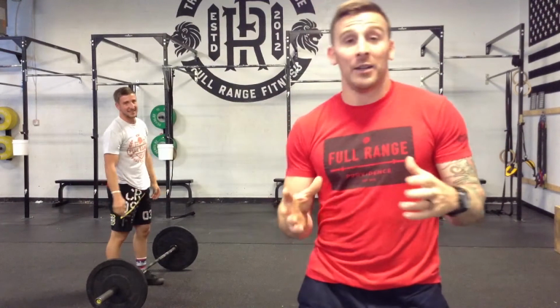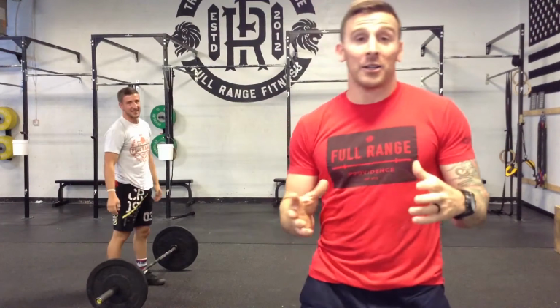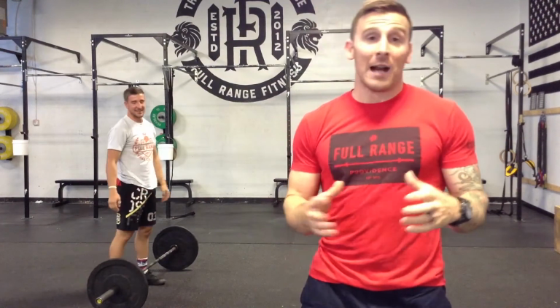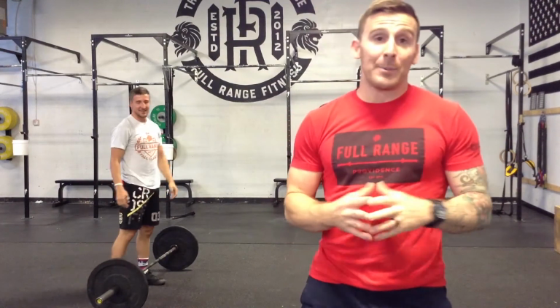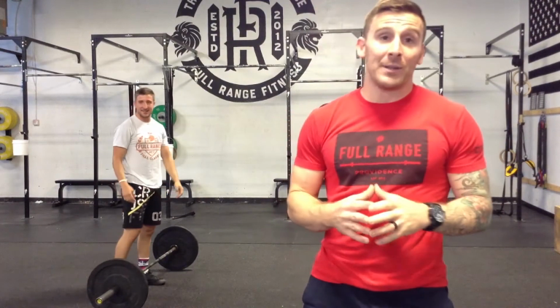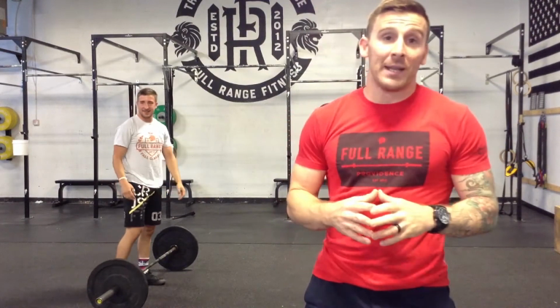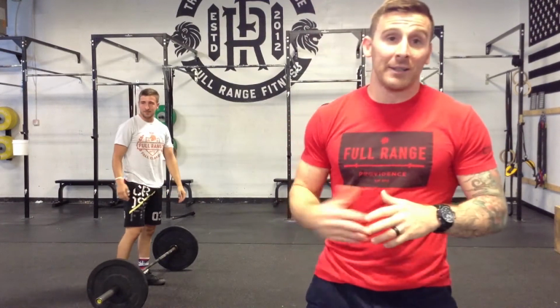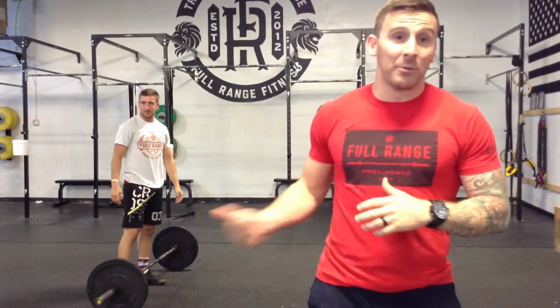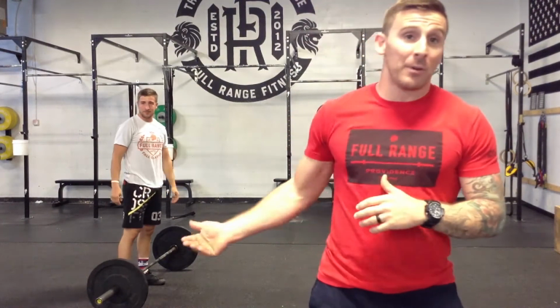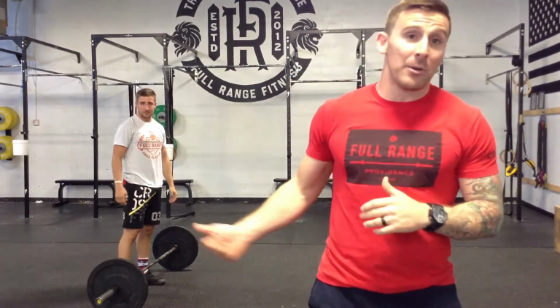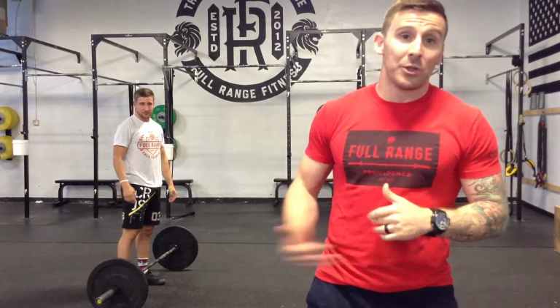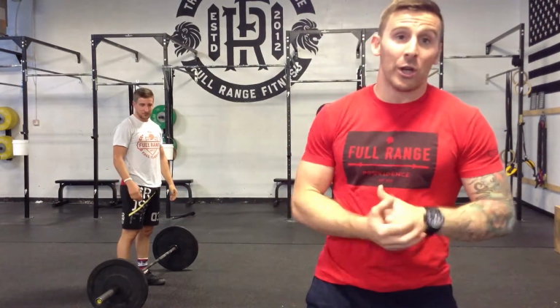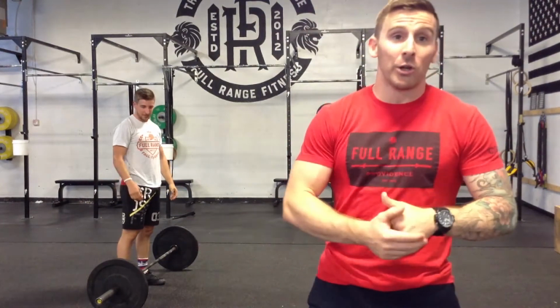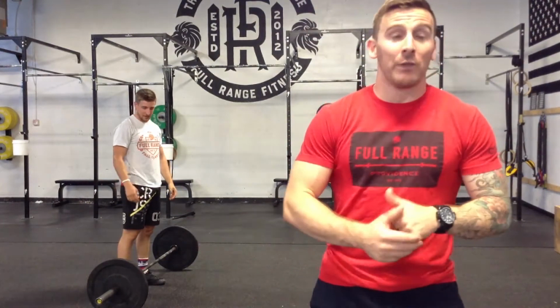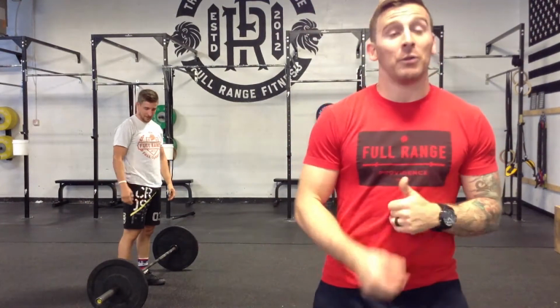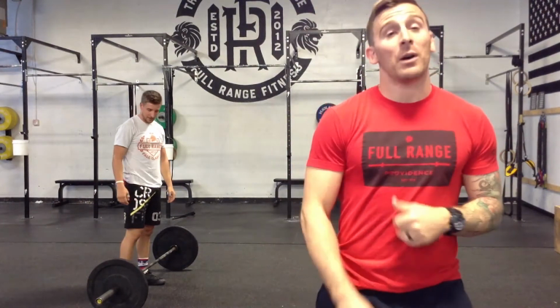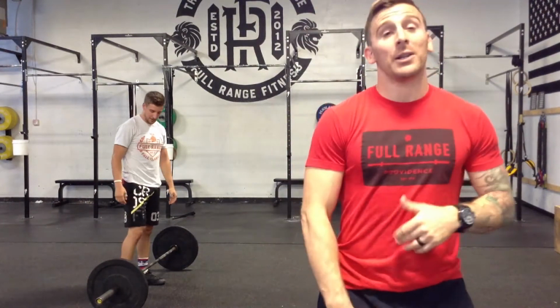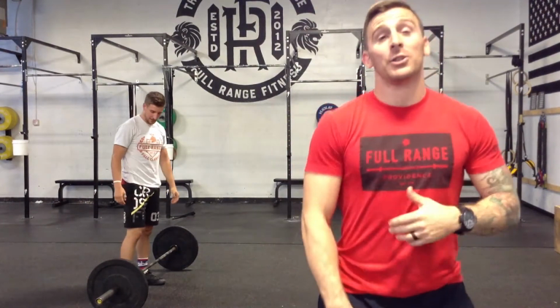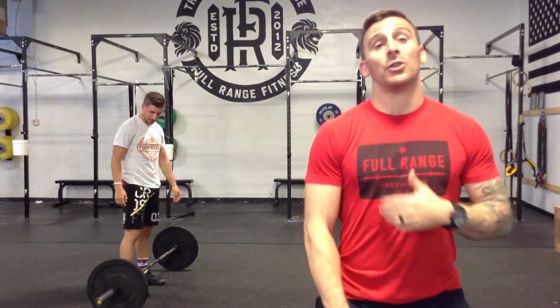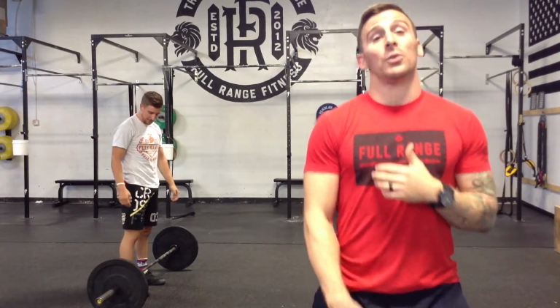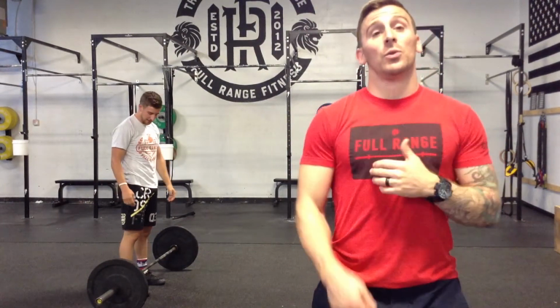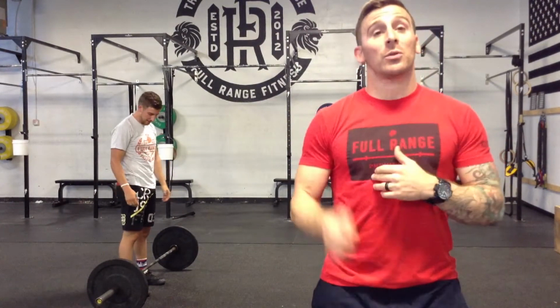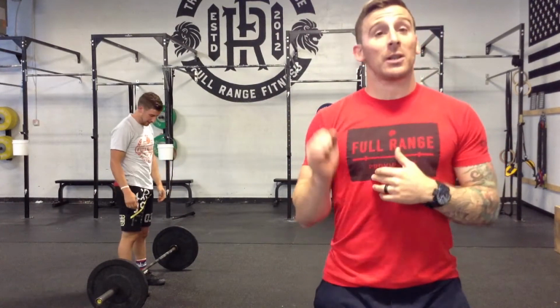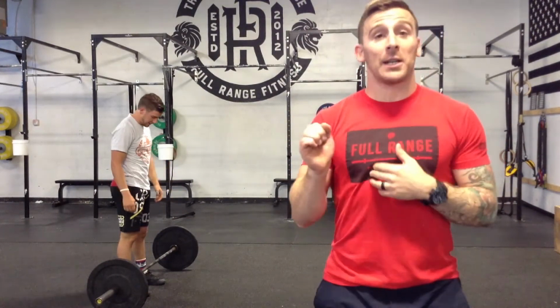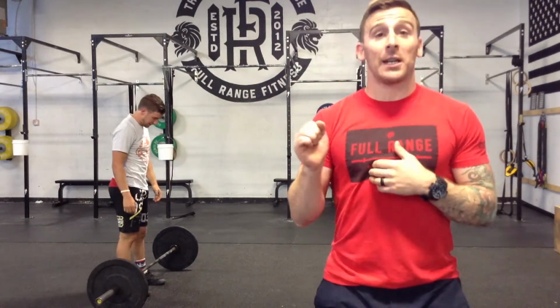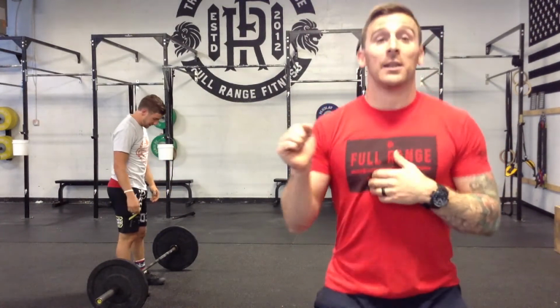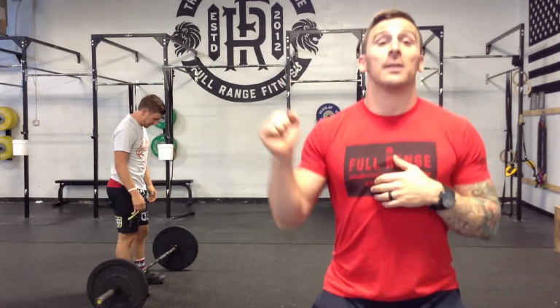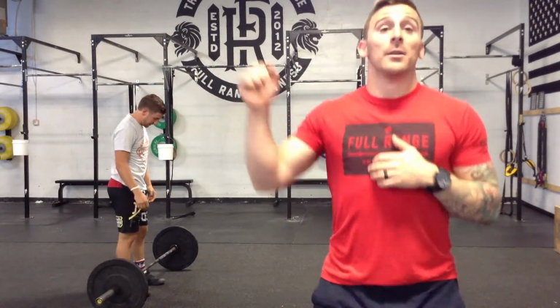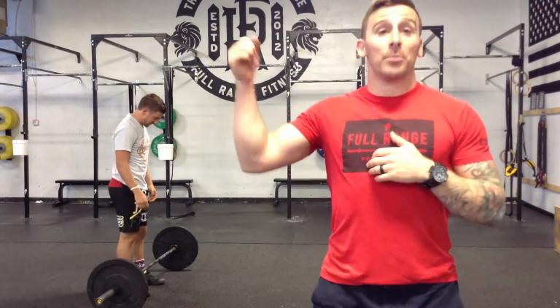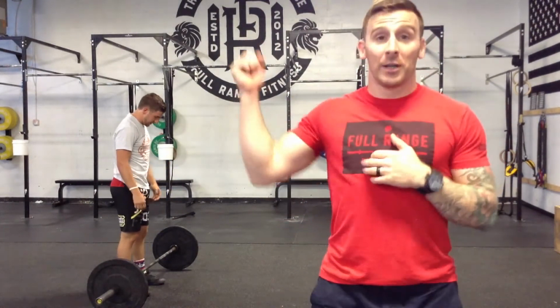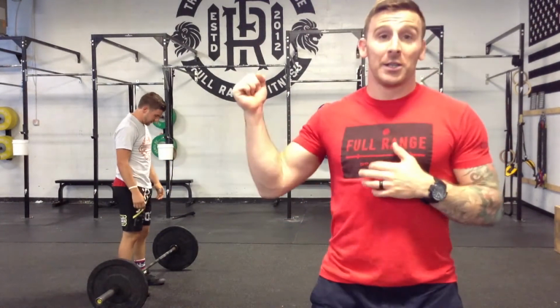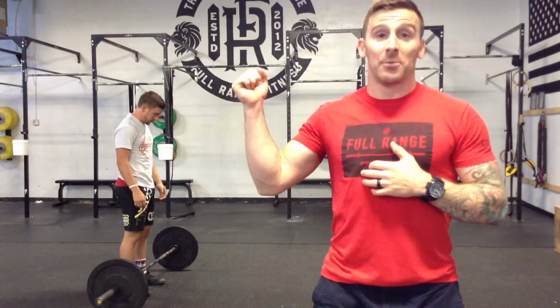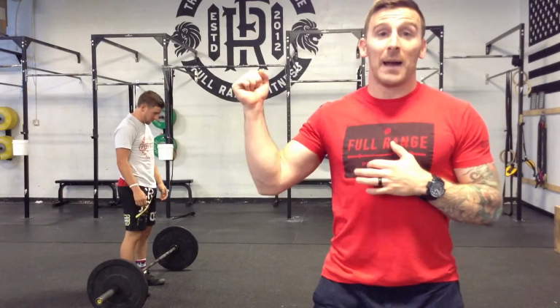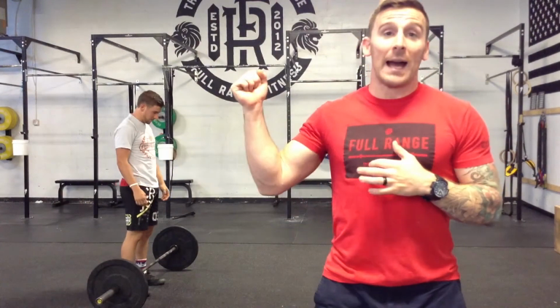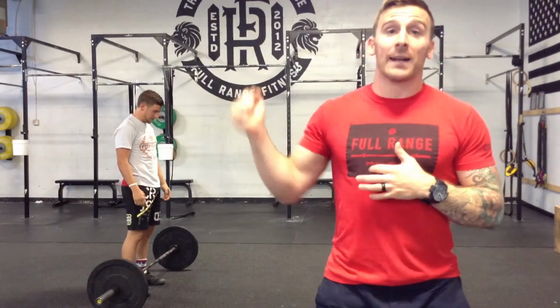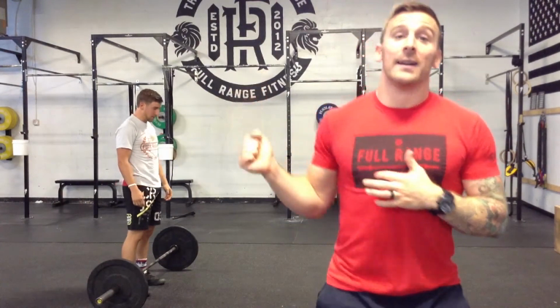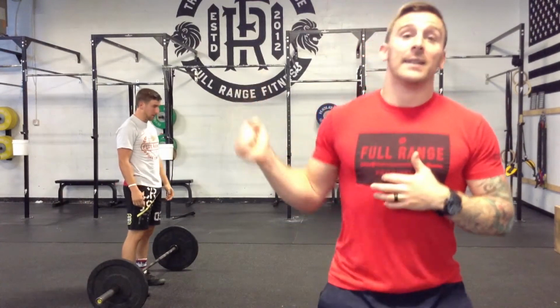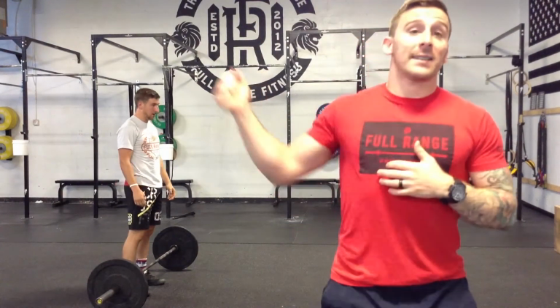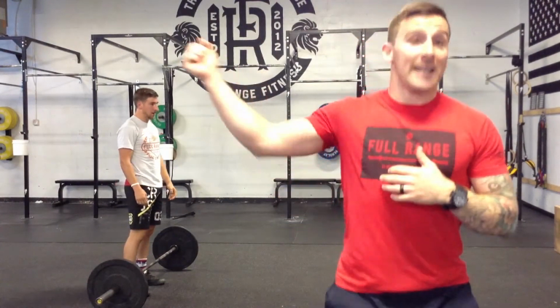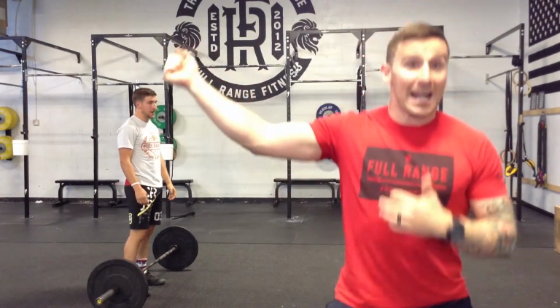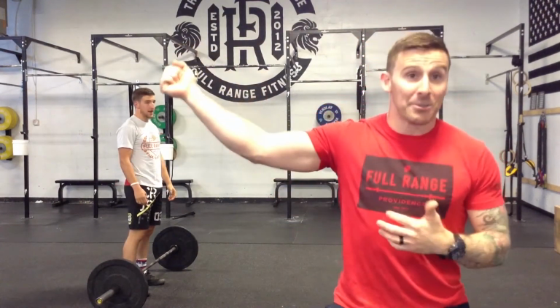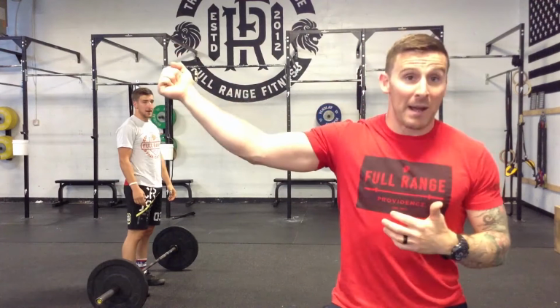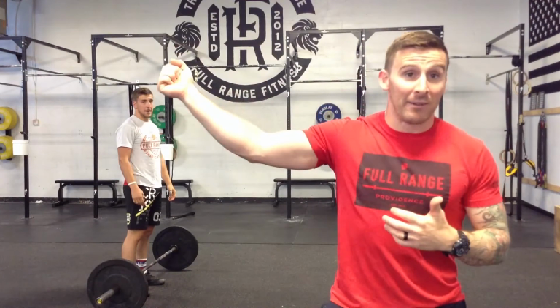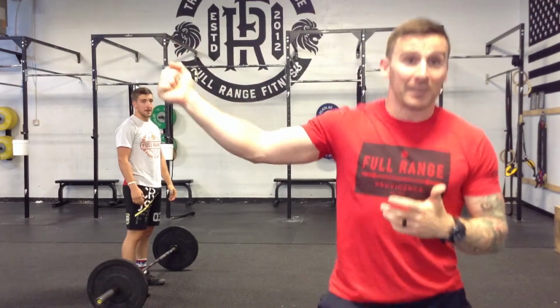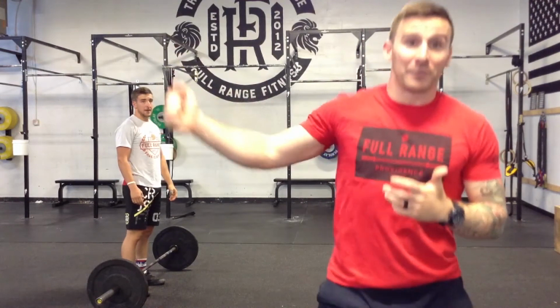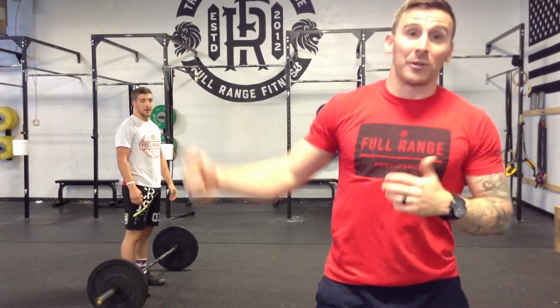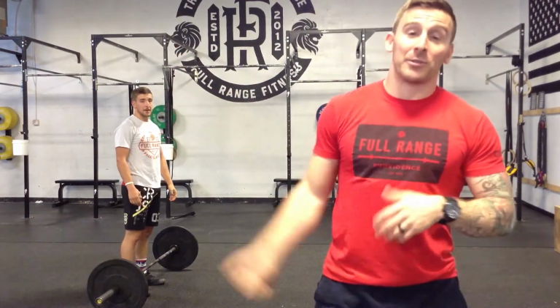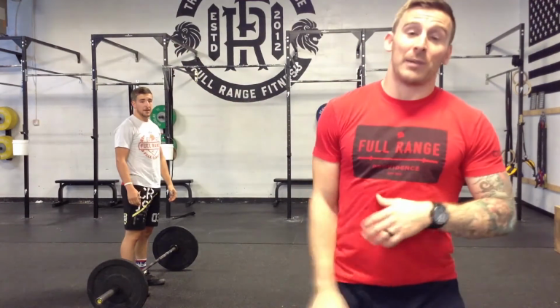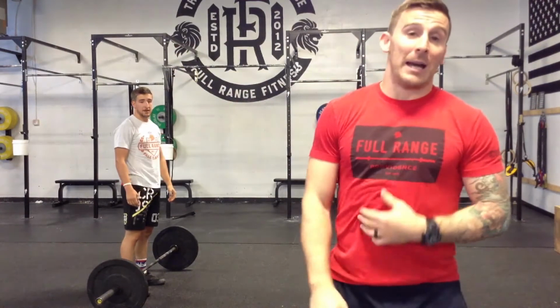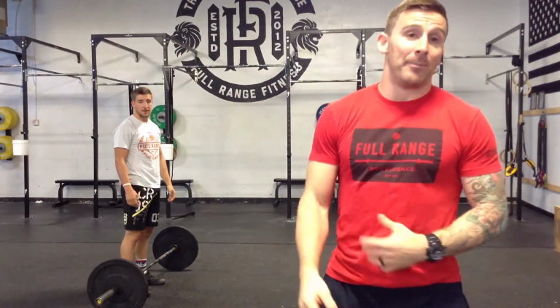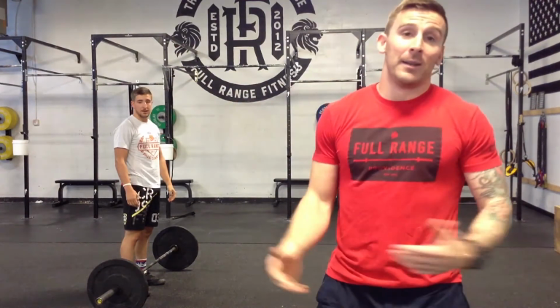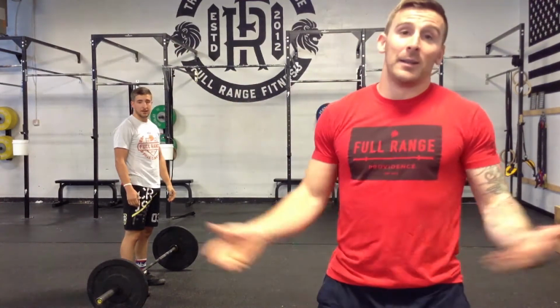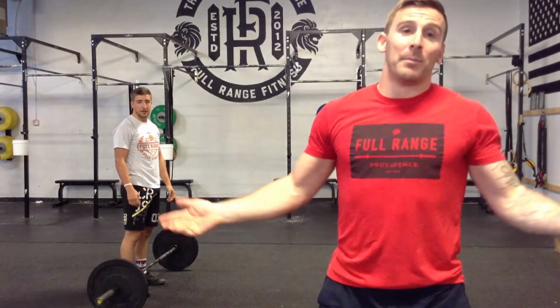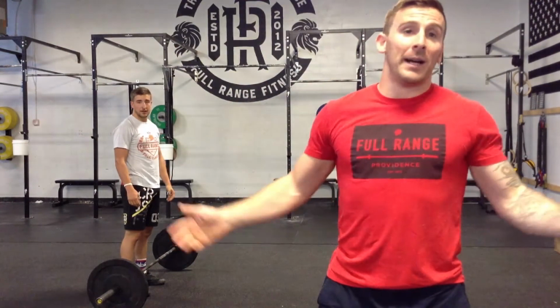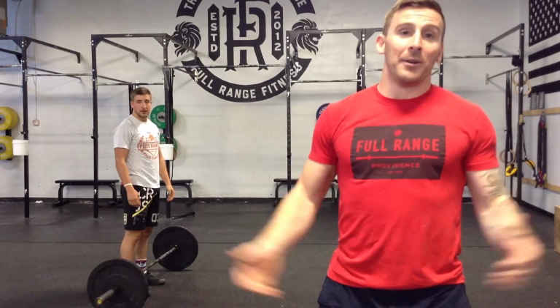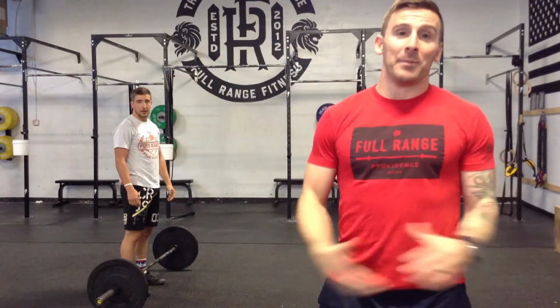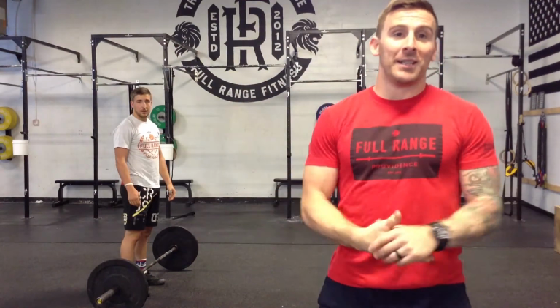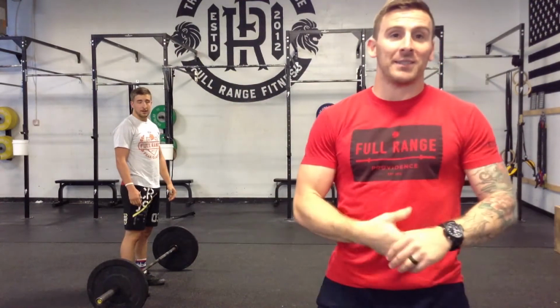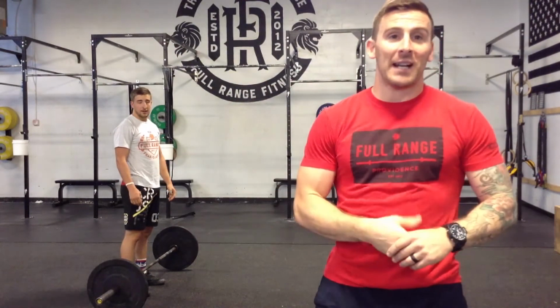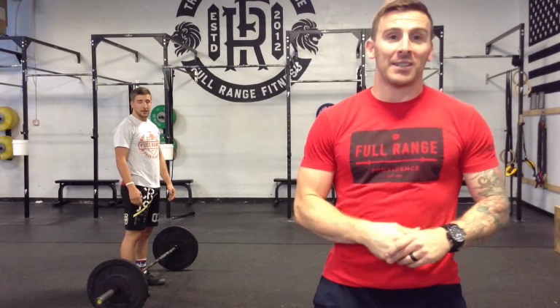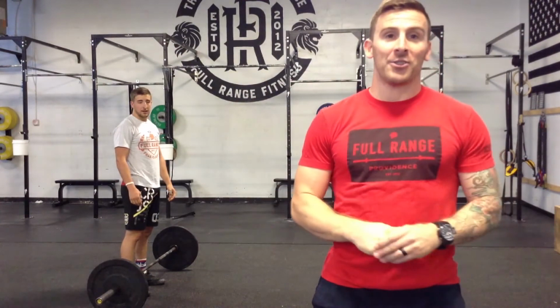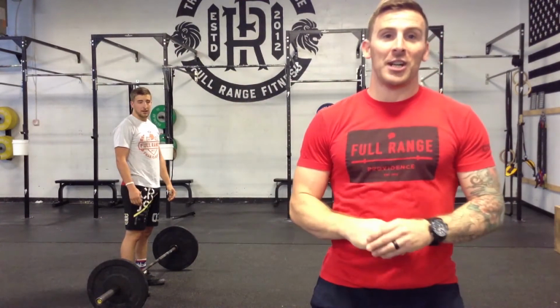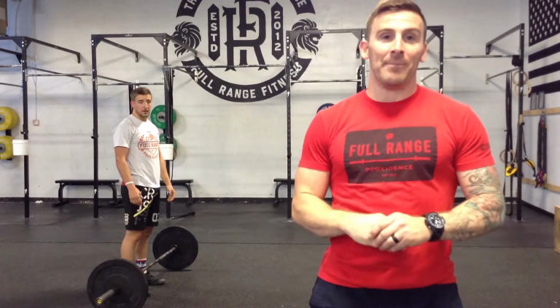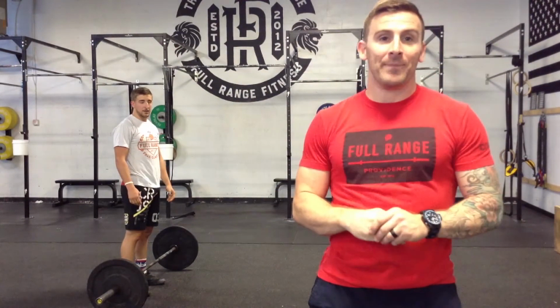Another option we won't show: if you wanted to clean it, bring it to your back, and snatch balance the first rep, by all means if that's your jam.